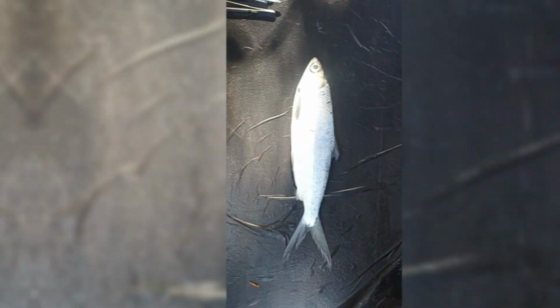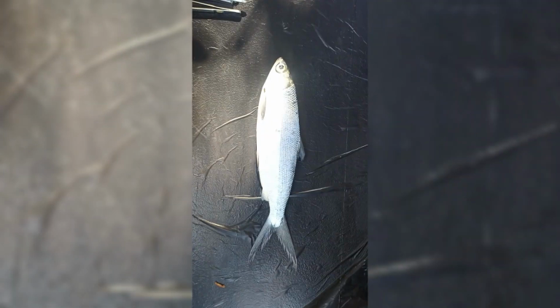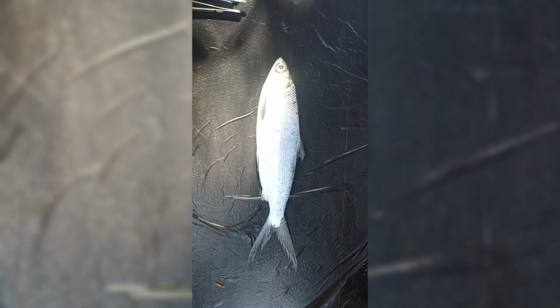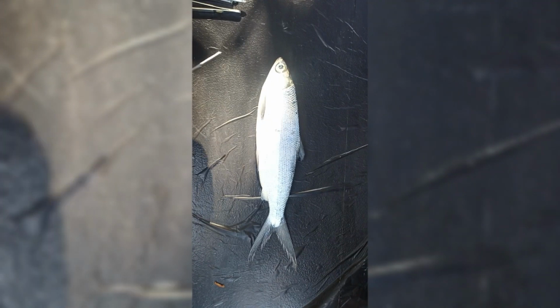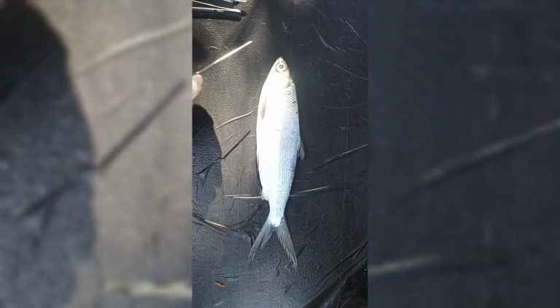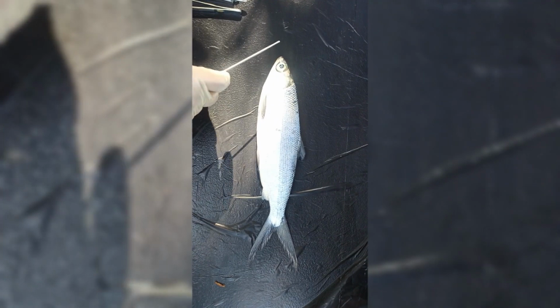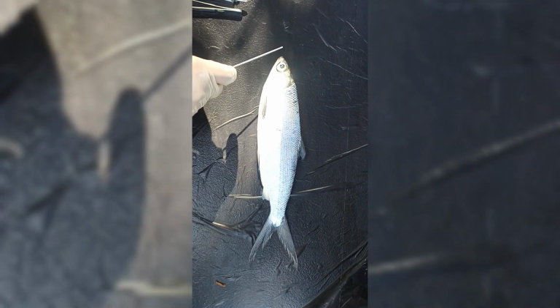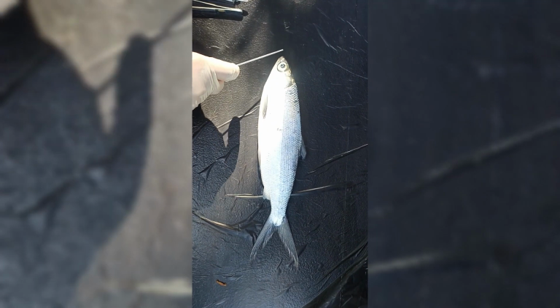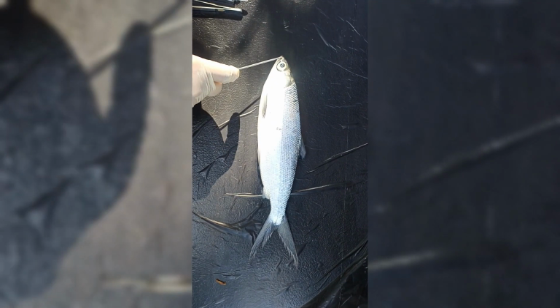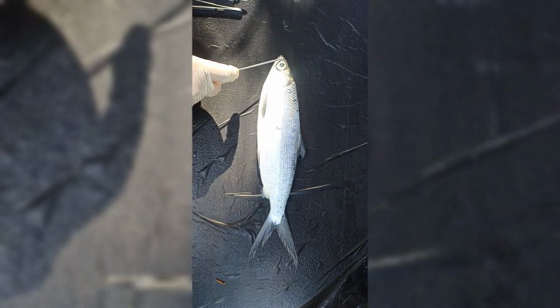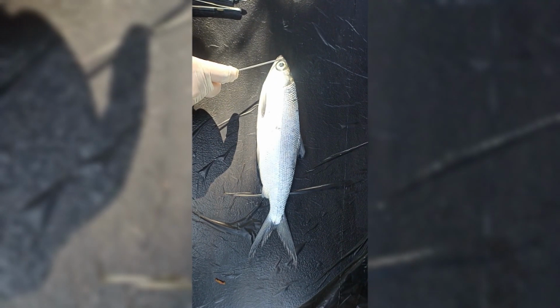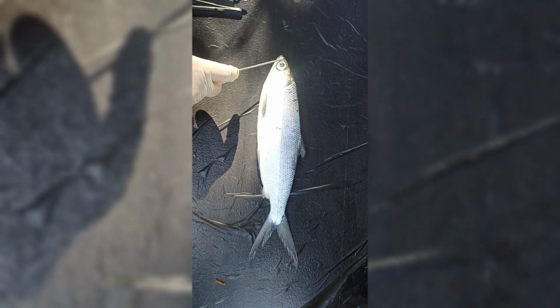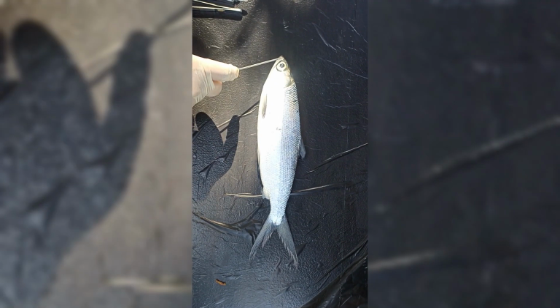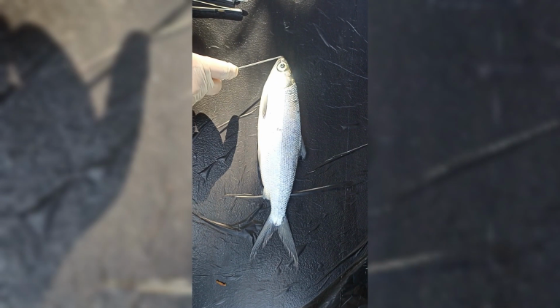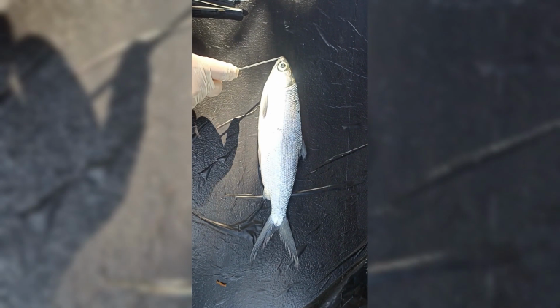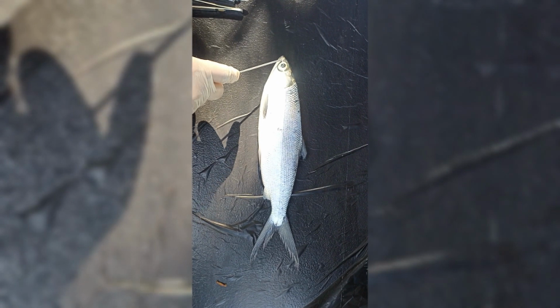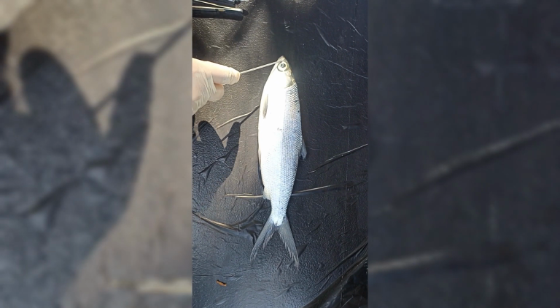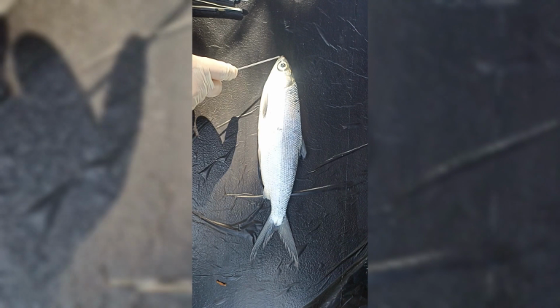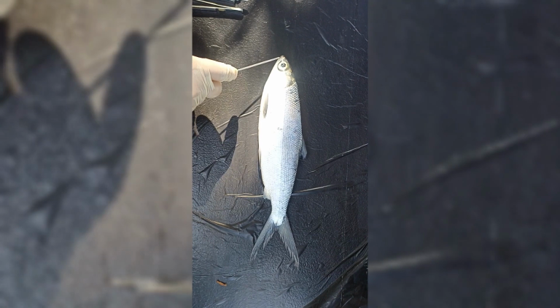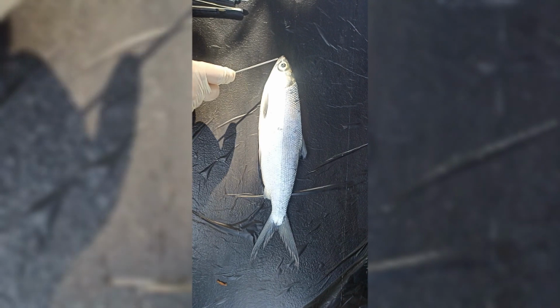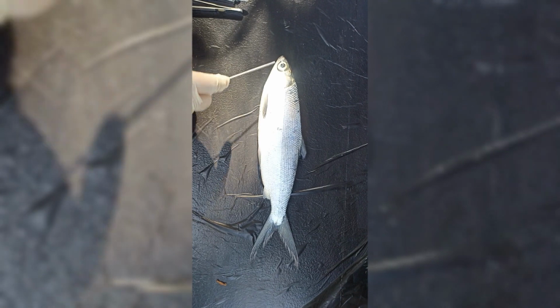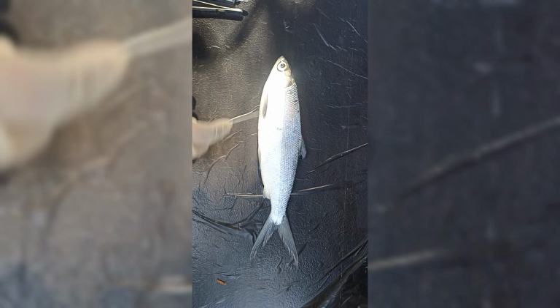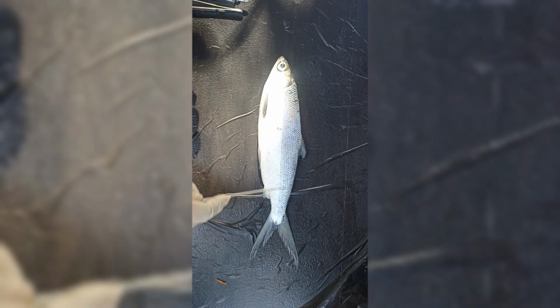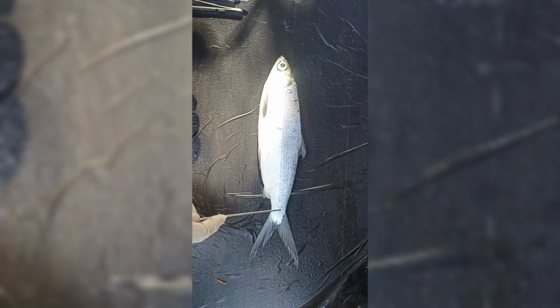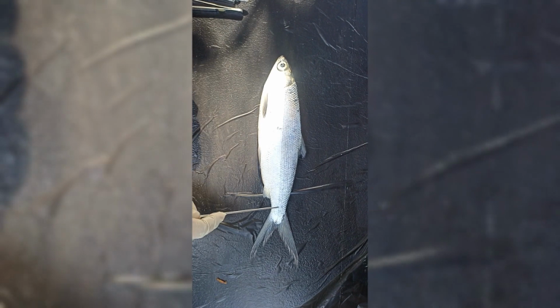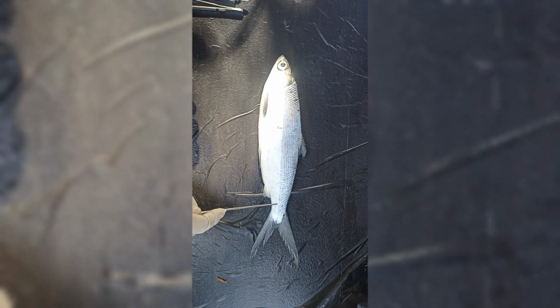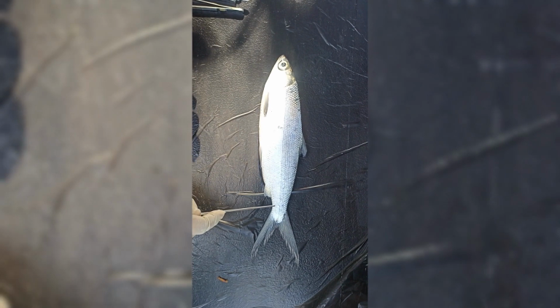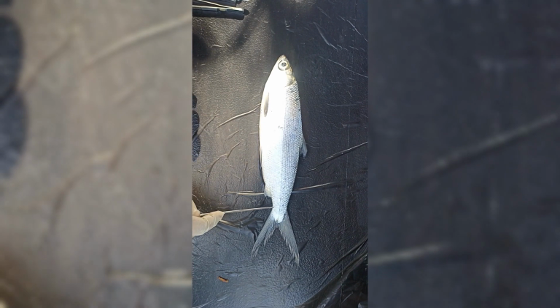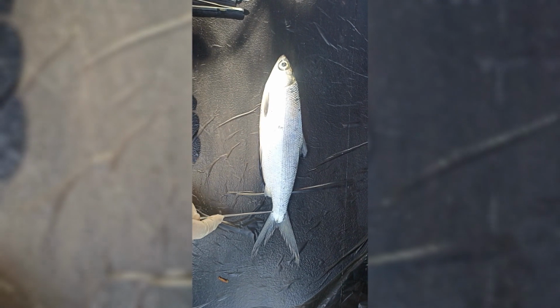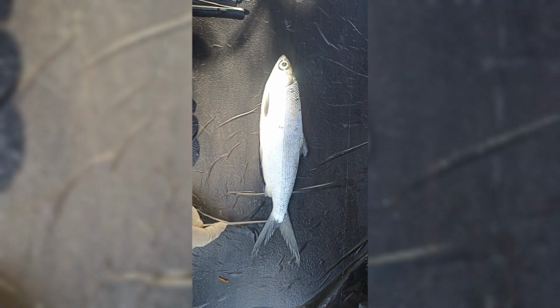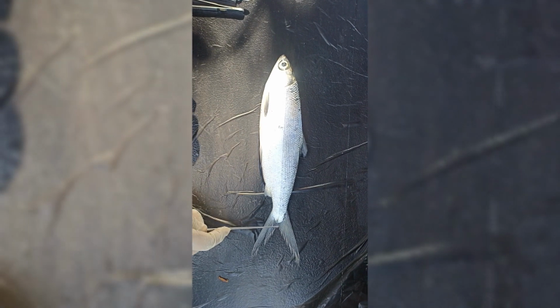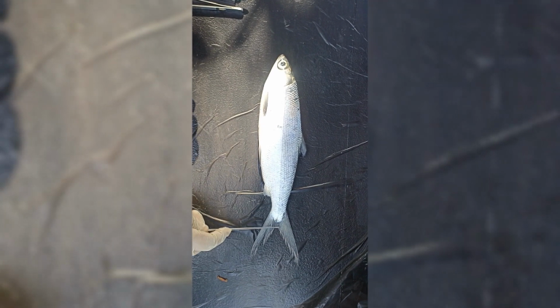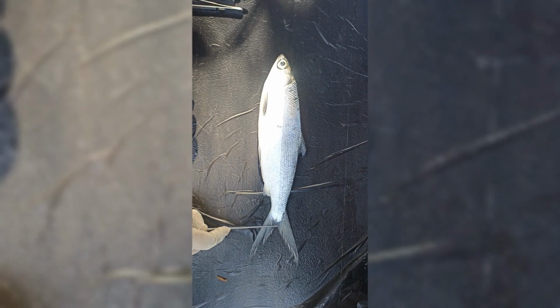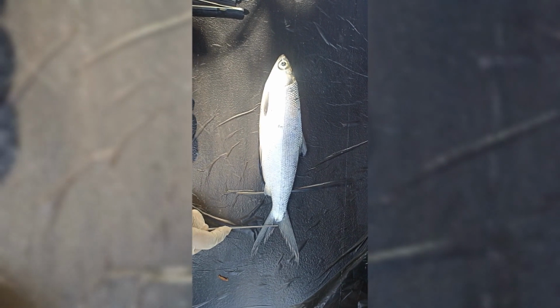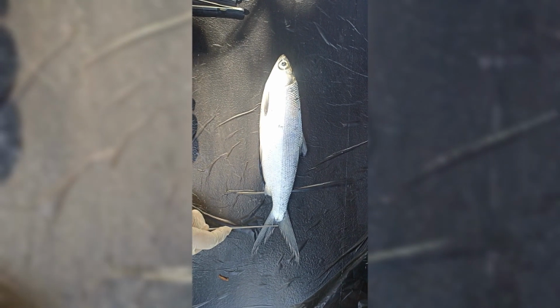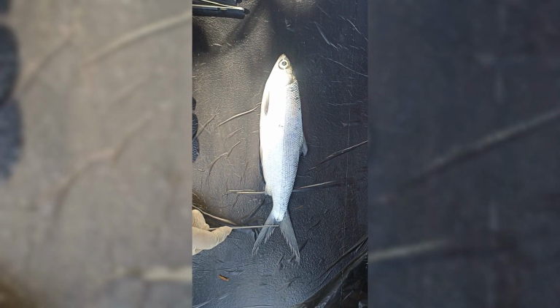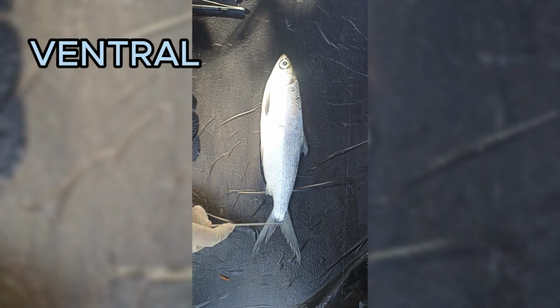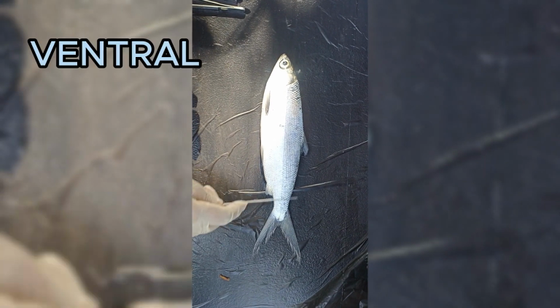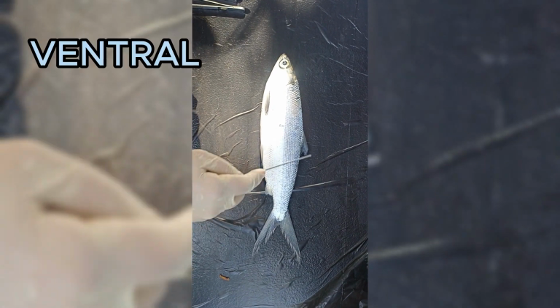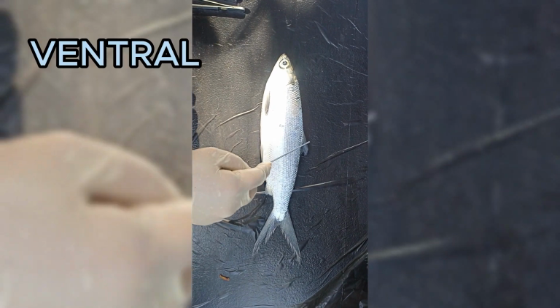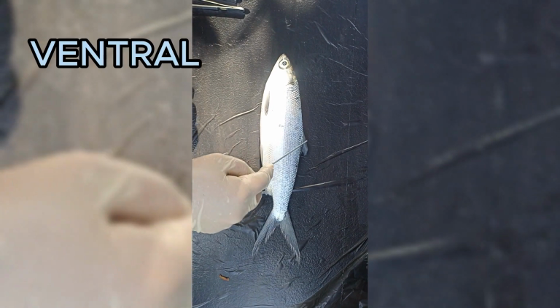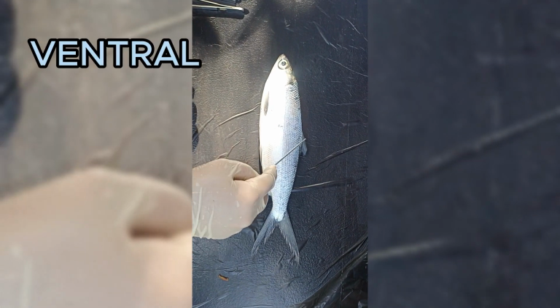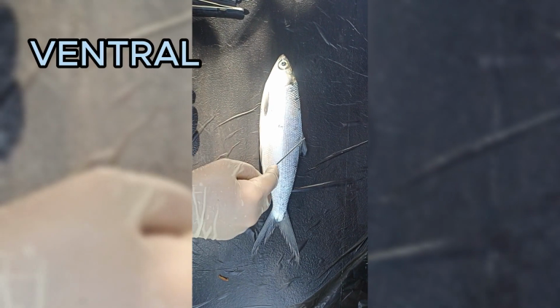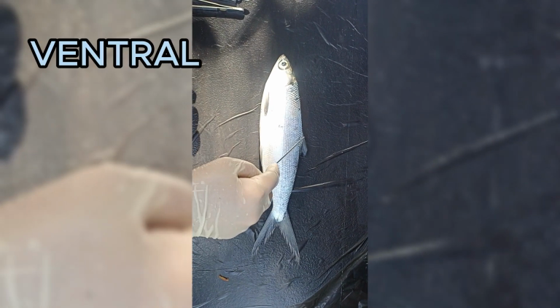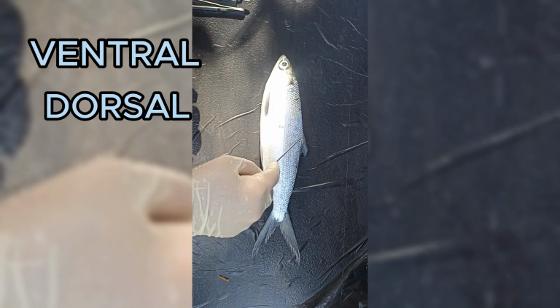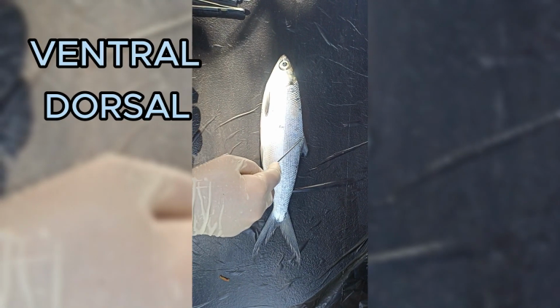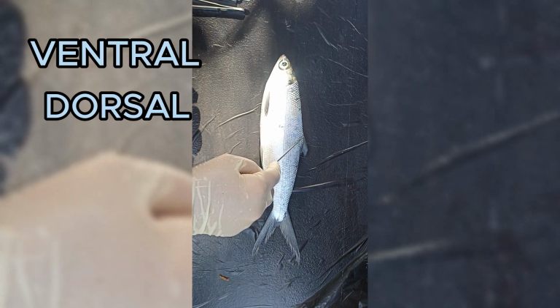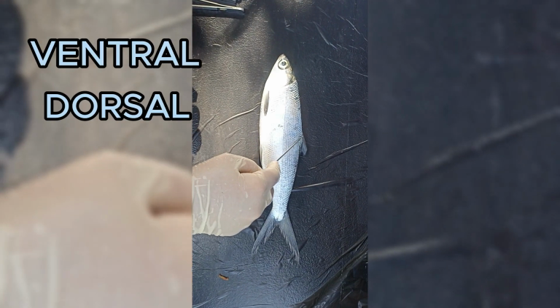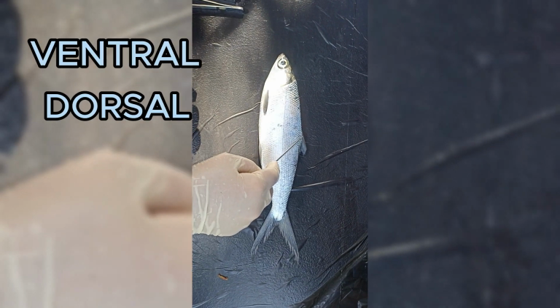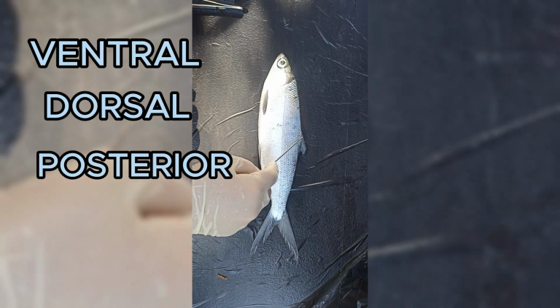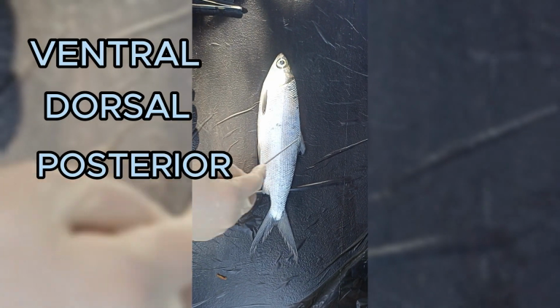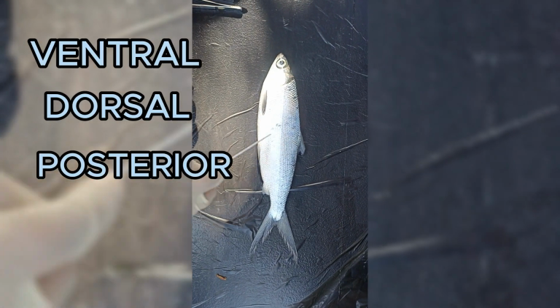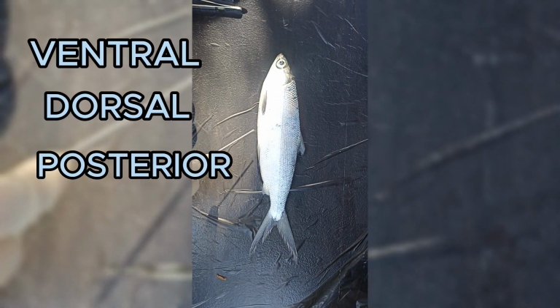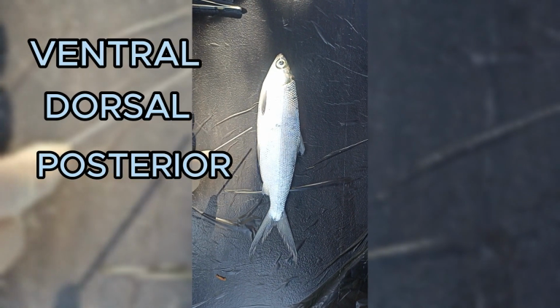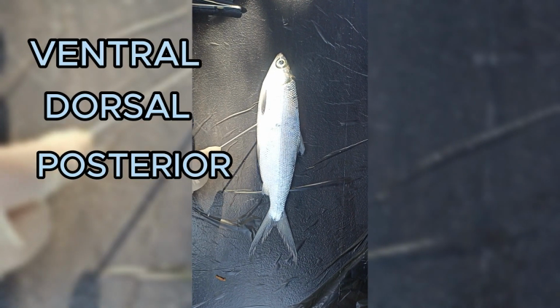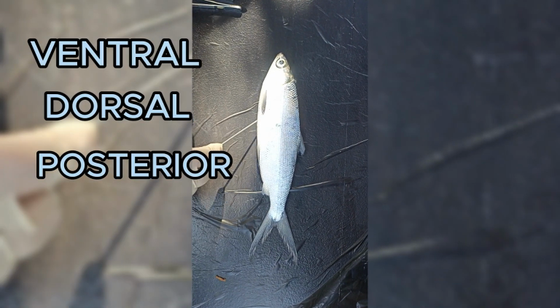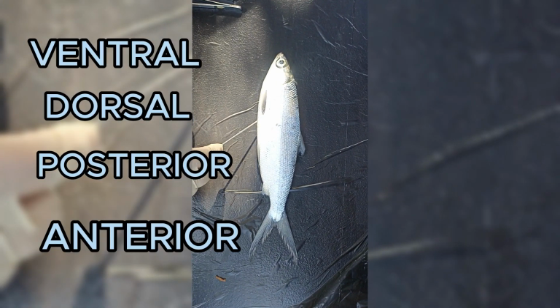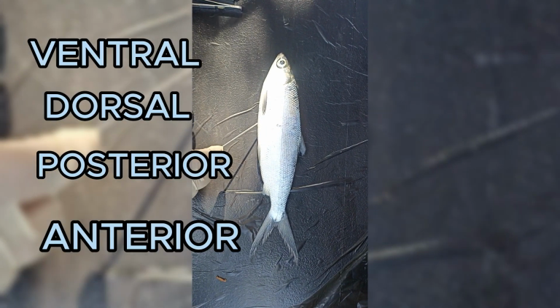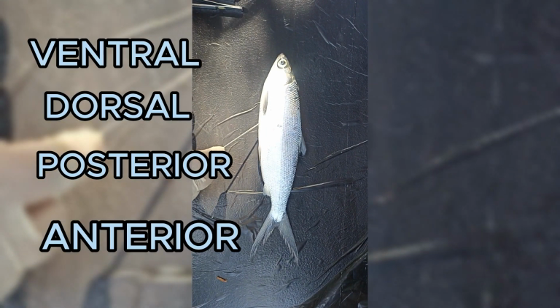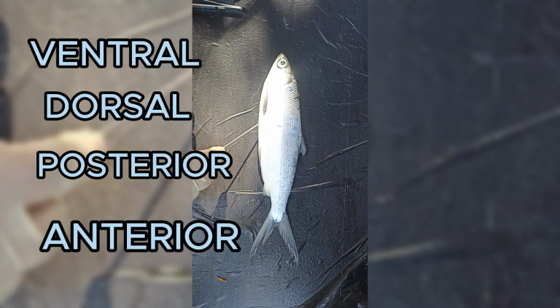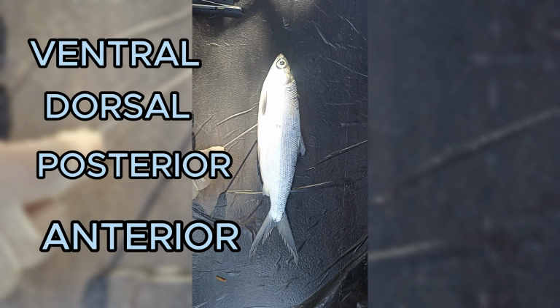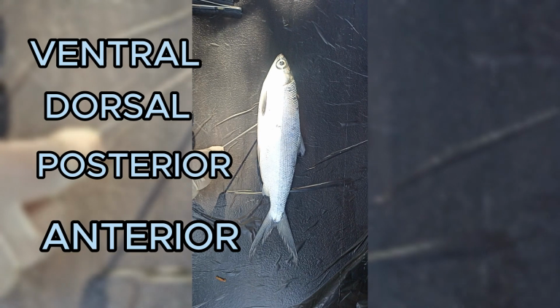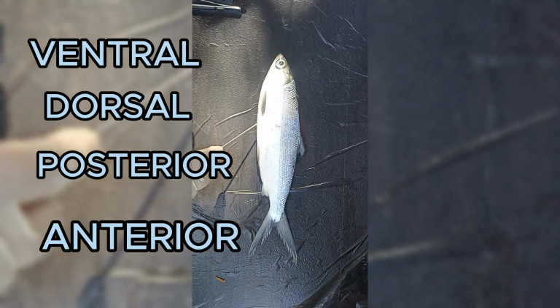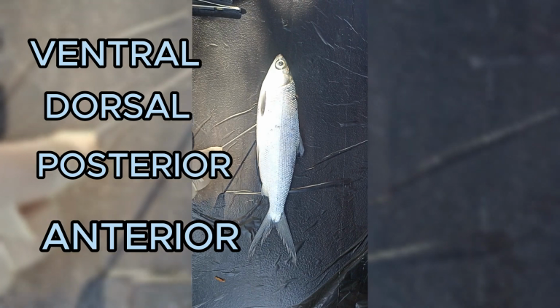First, we will identify the positioning of the fish. This includes the ventral, dorsal, posterior, and anterior parts.